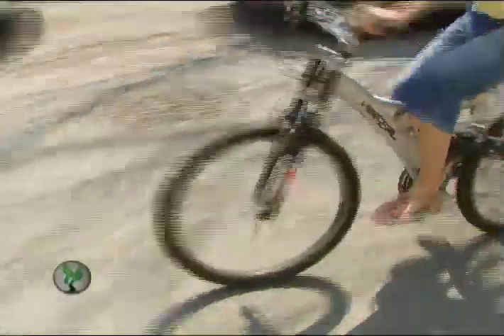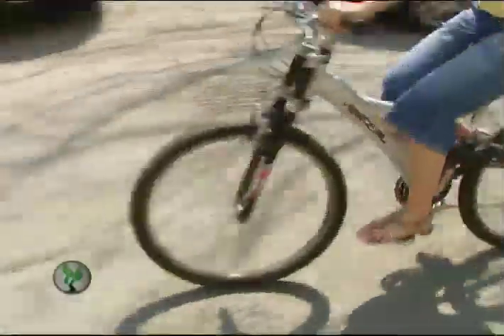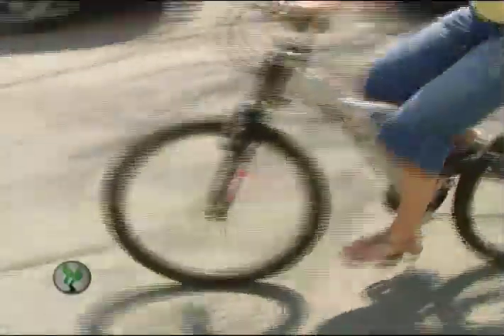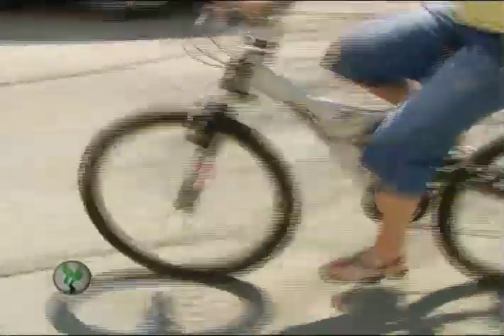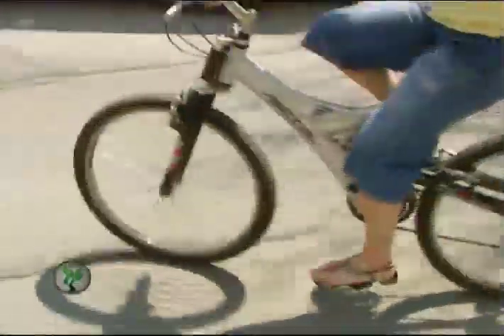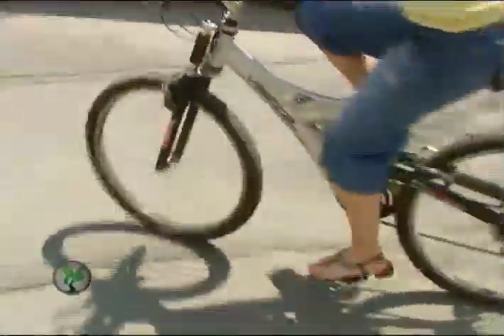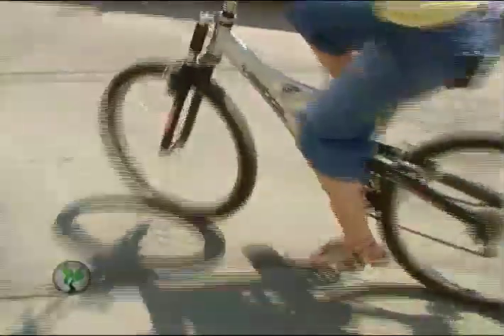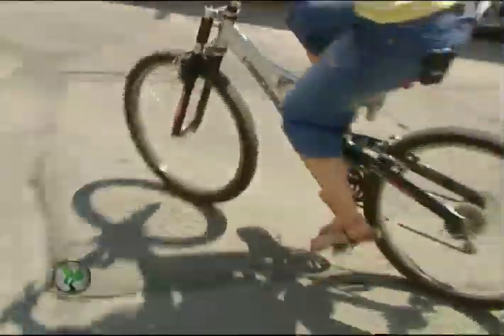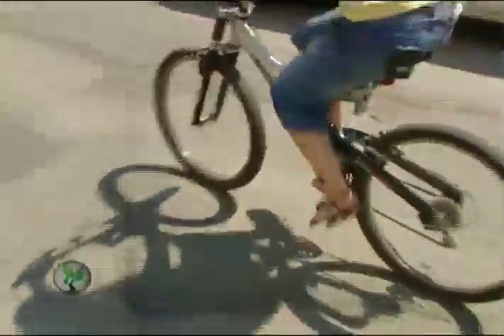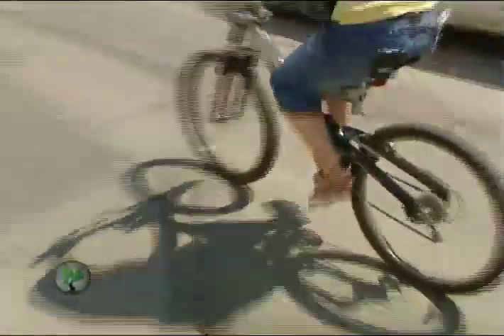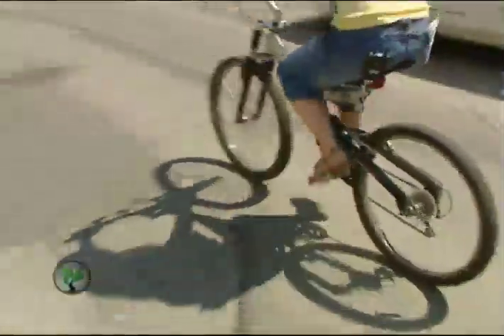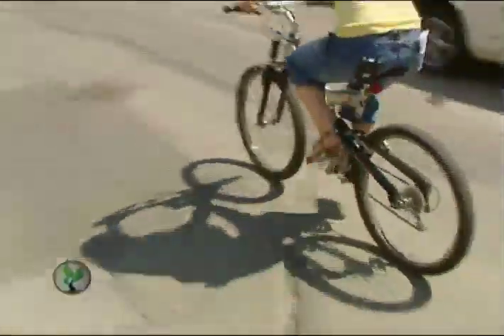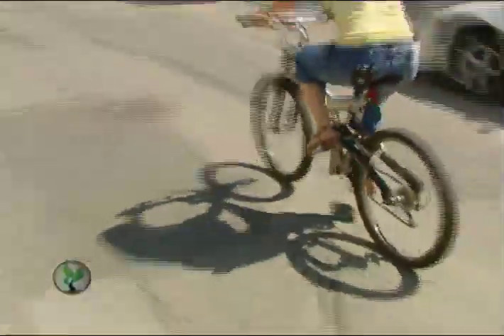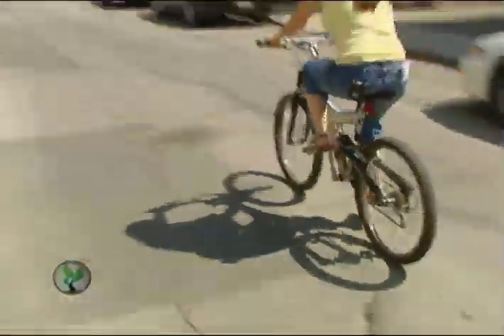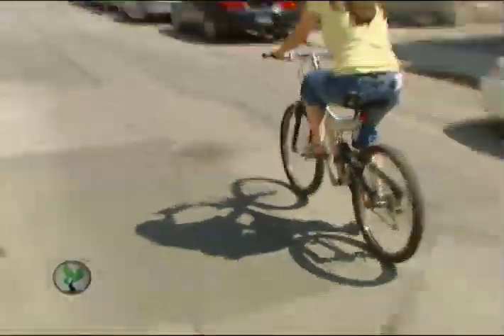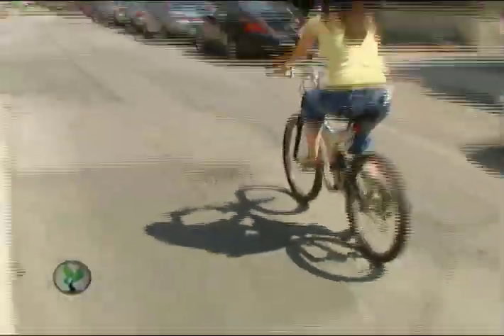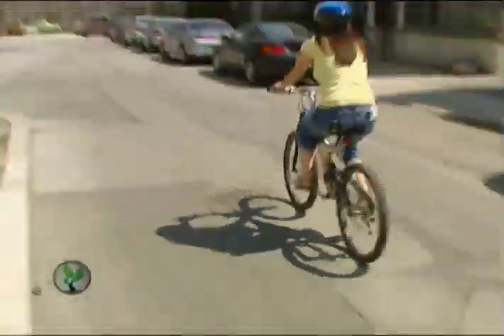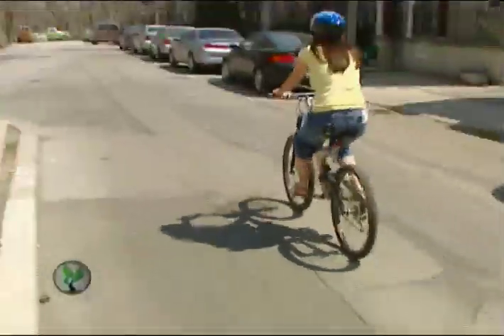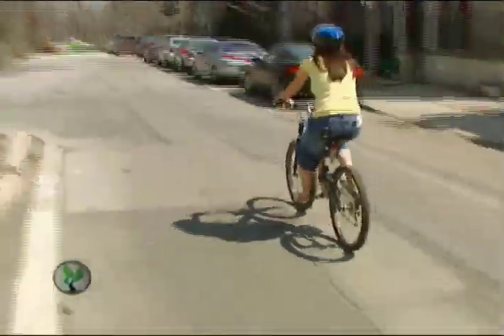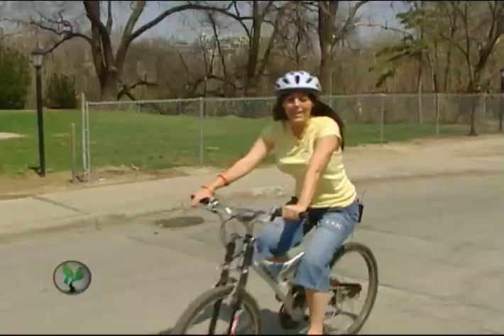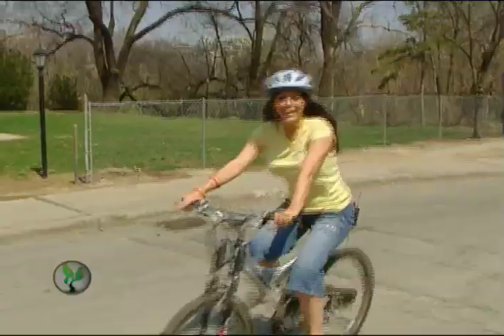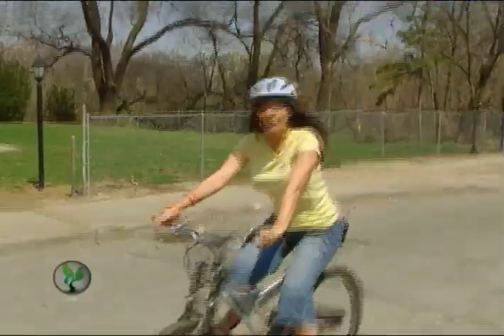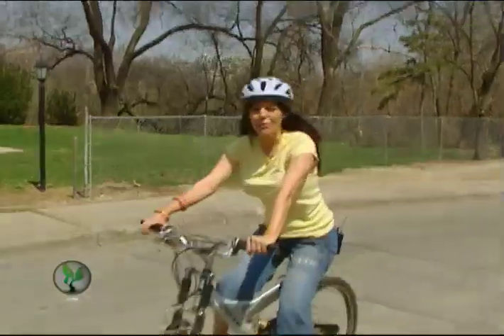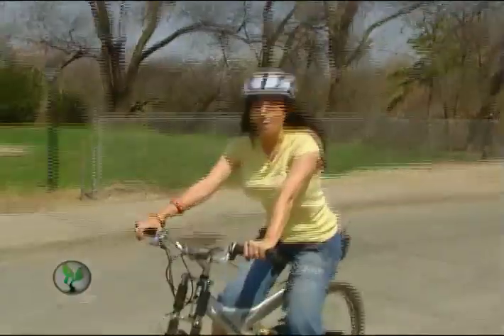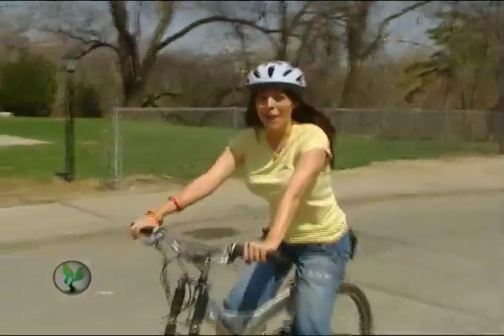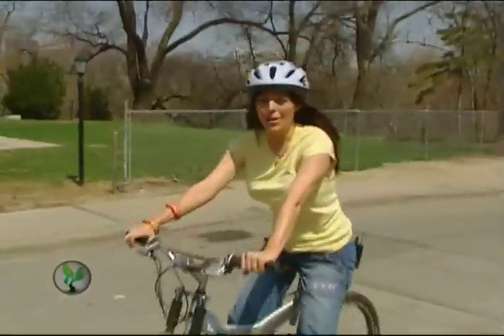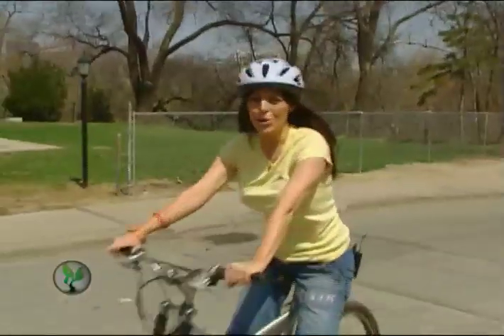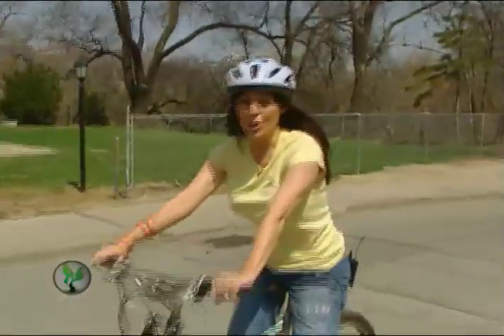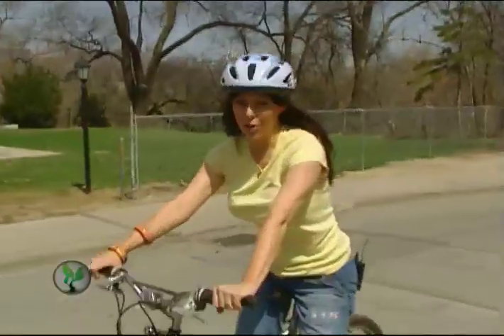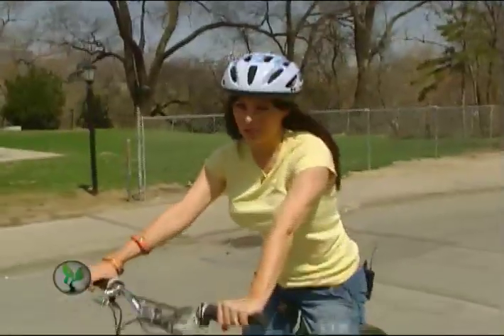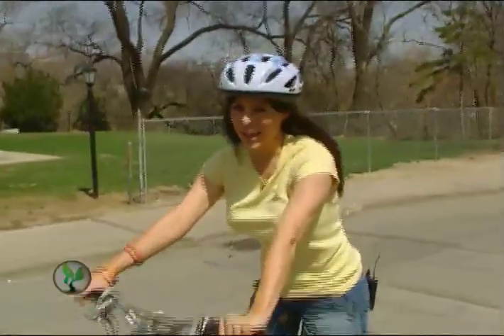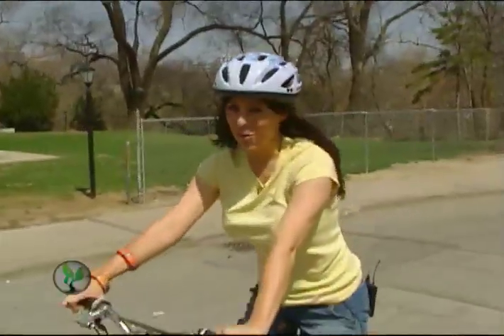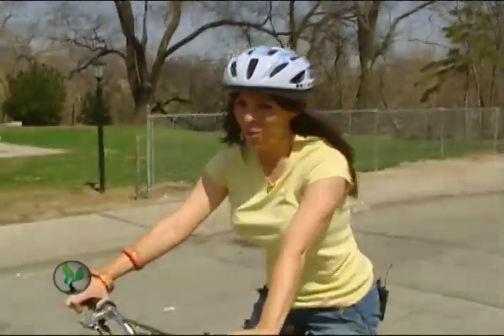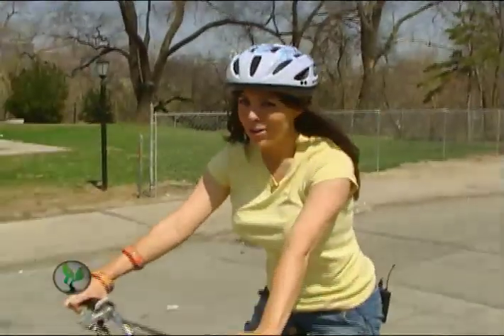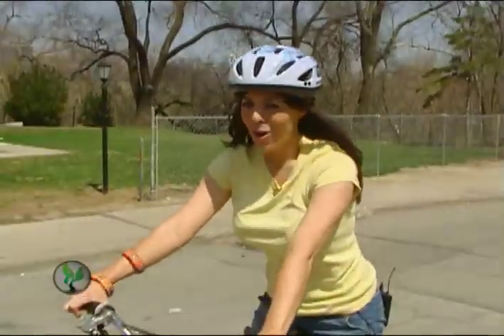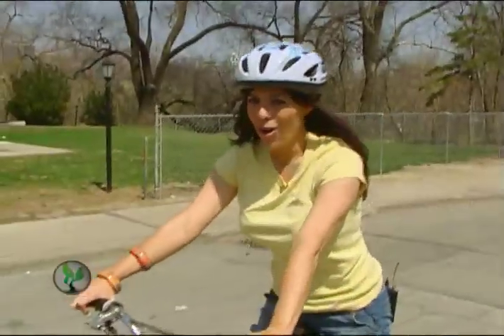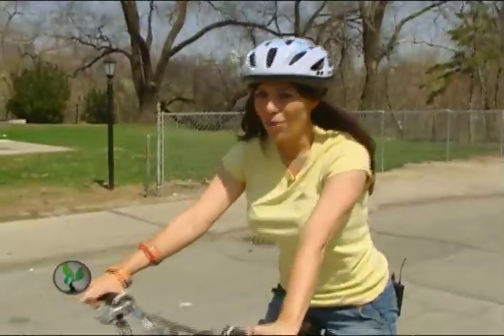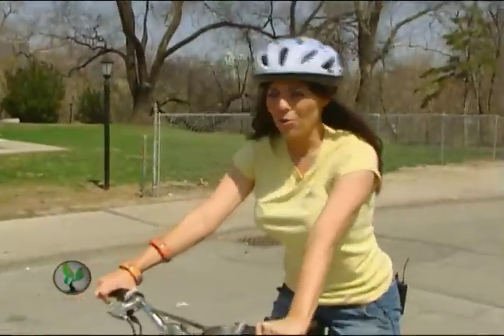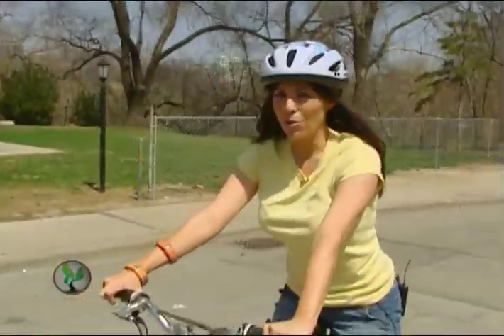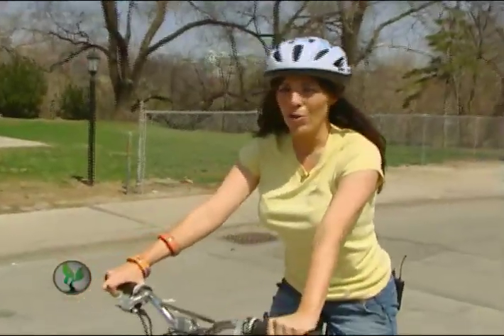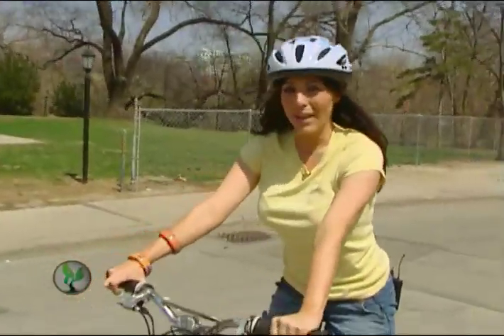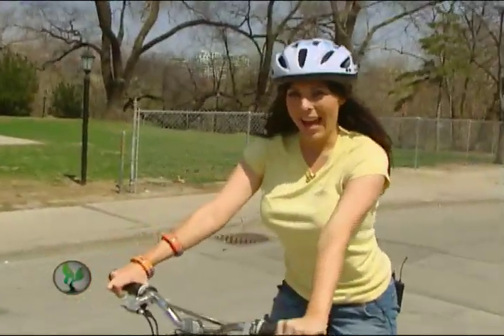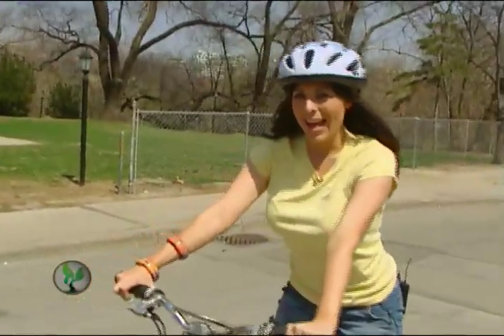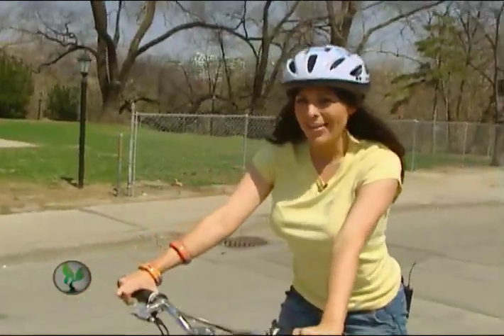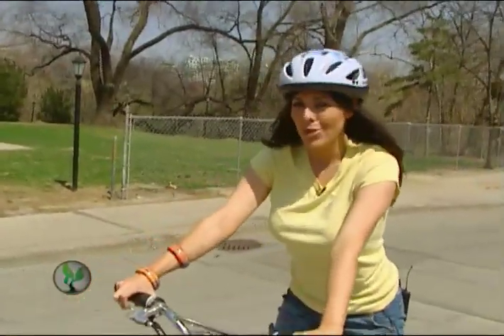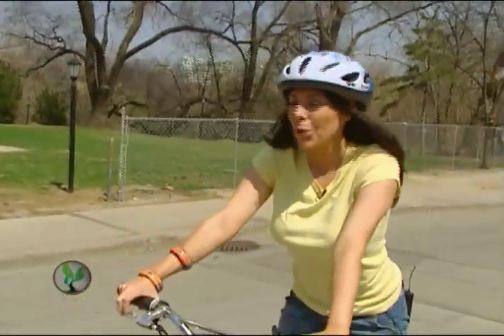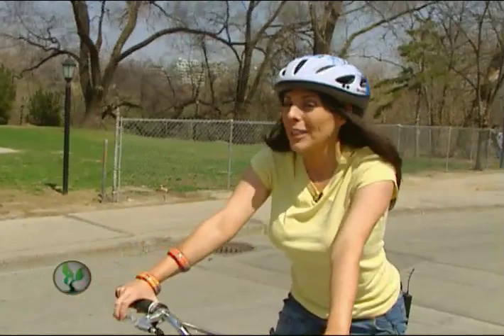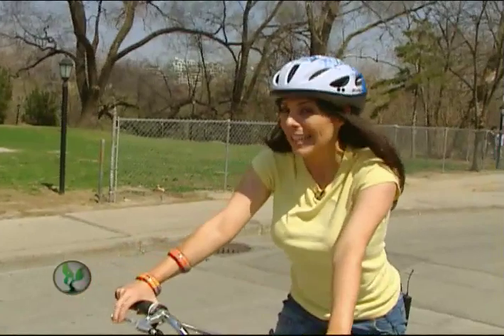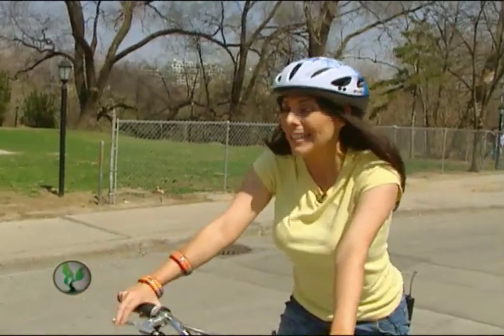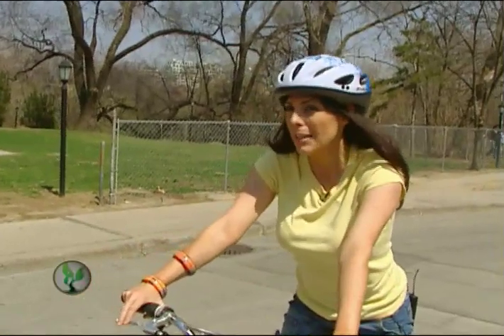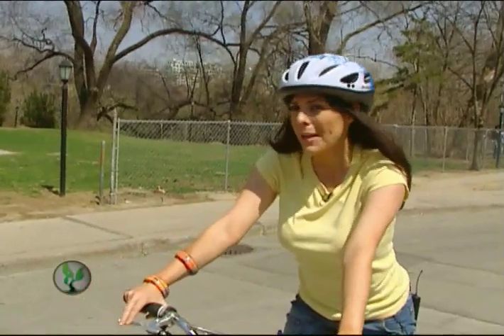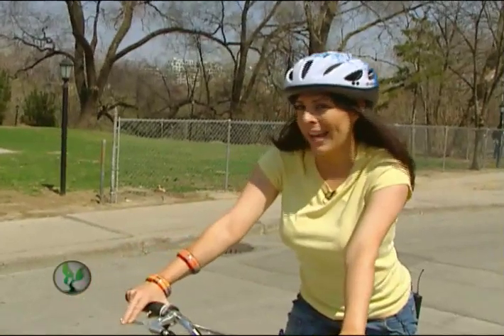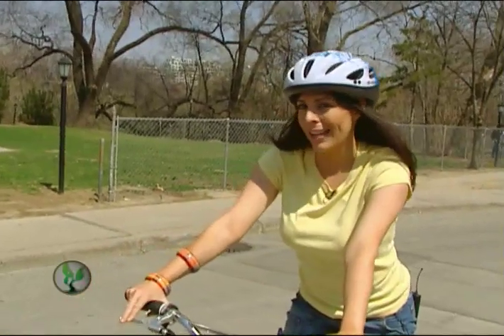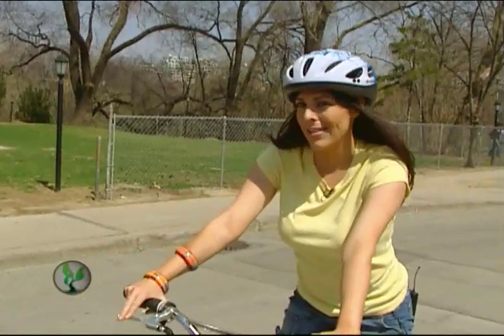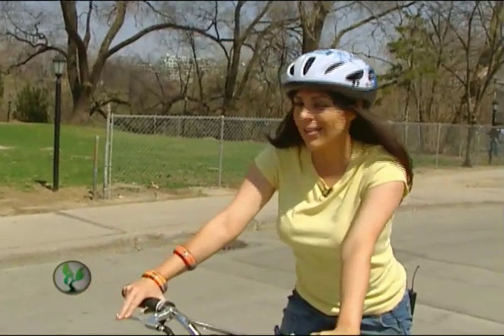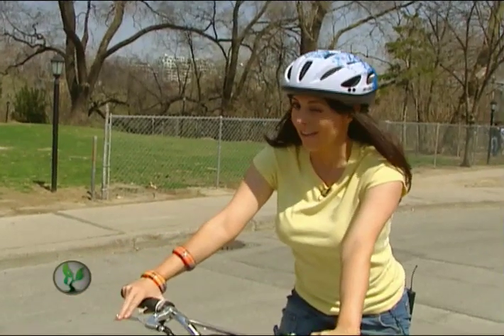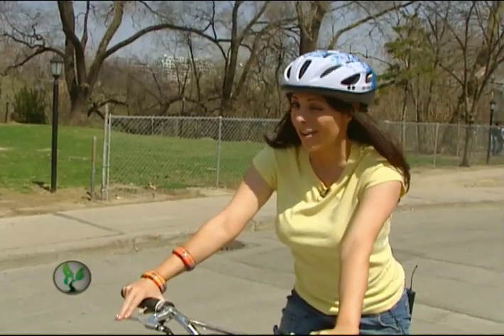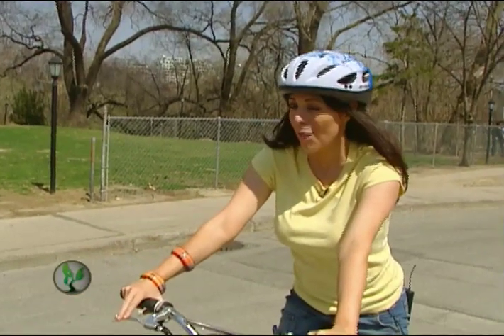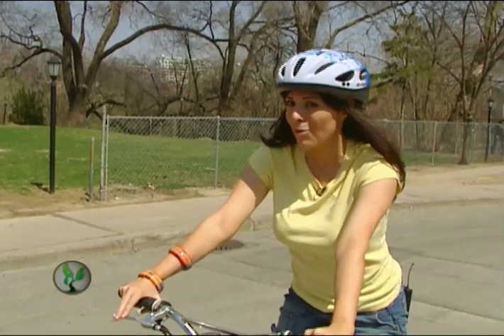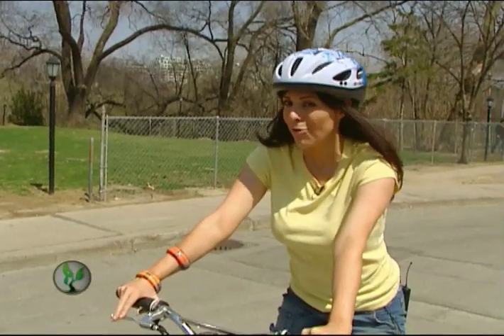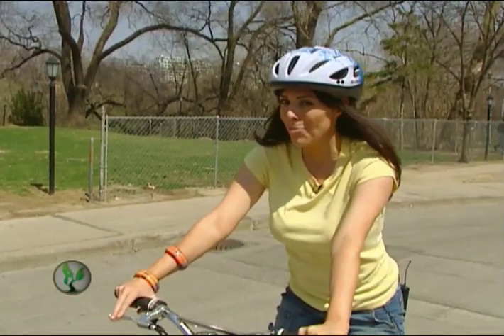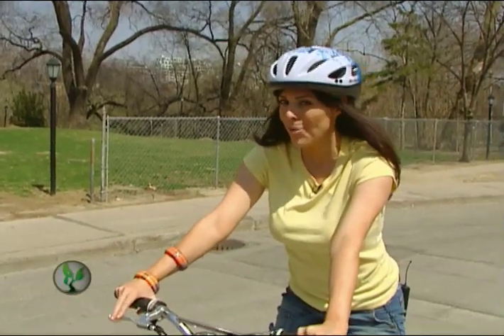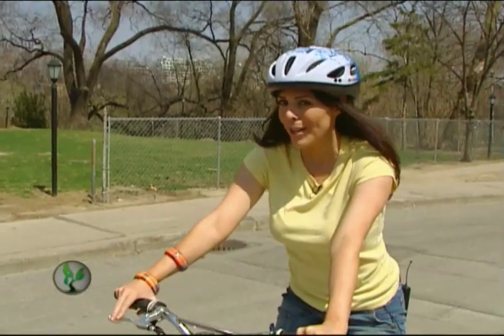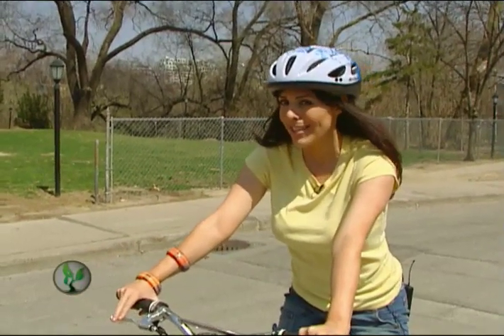Ride your bike. You'll get to your destination even faster, take one car off the road, and eliminate your carbon footprint.